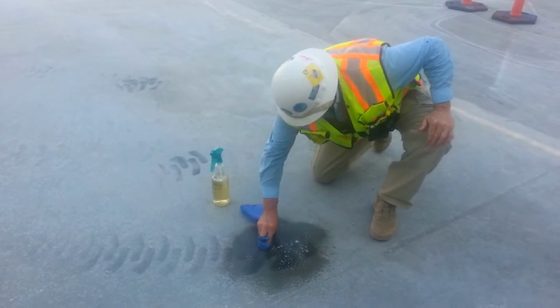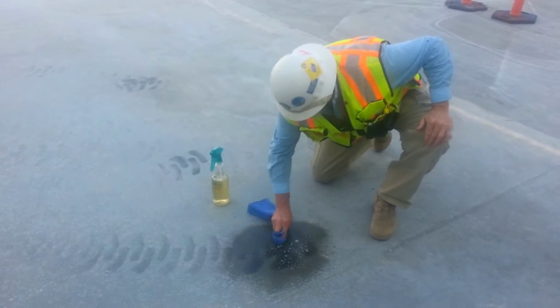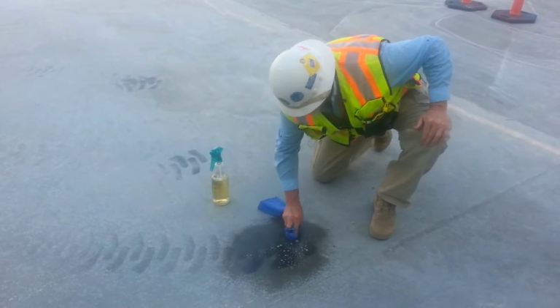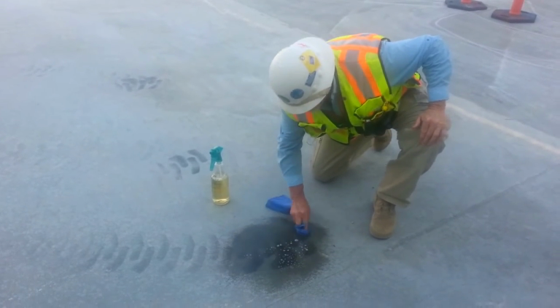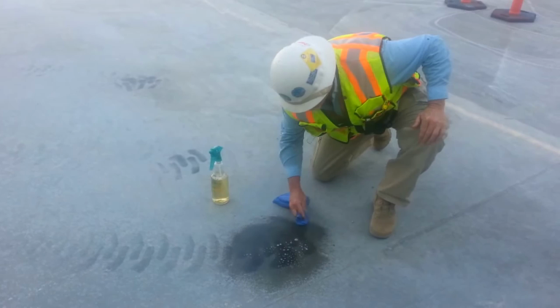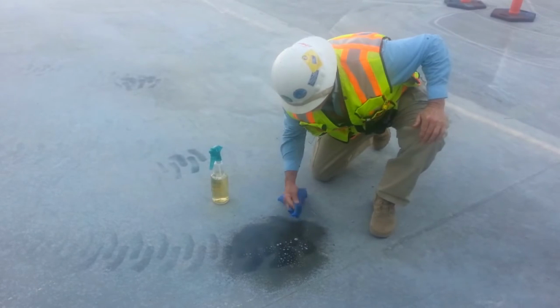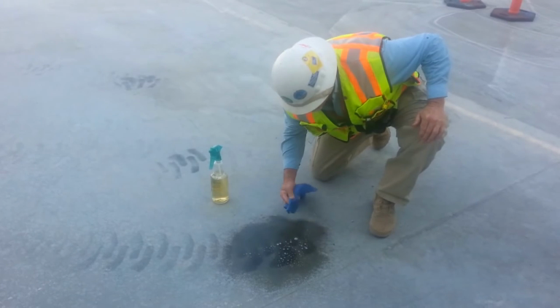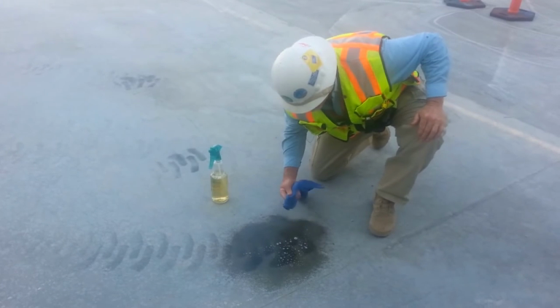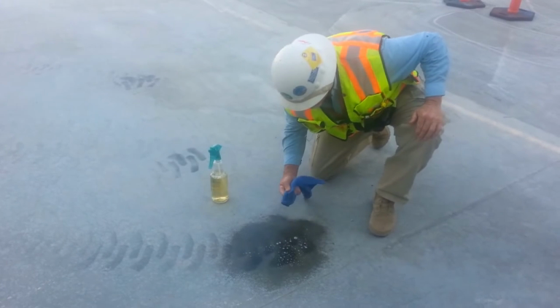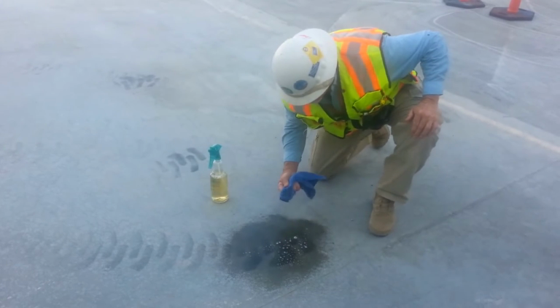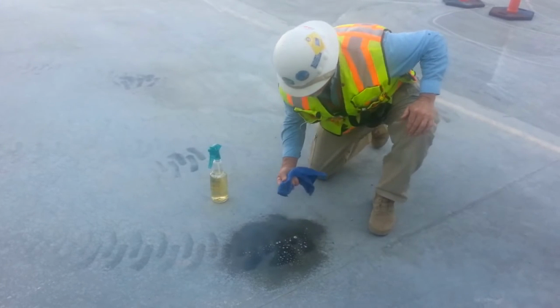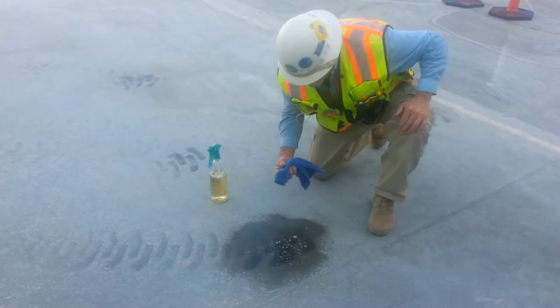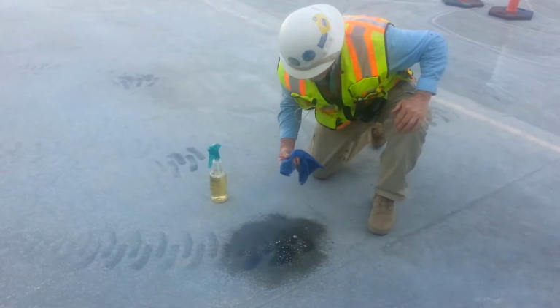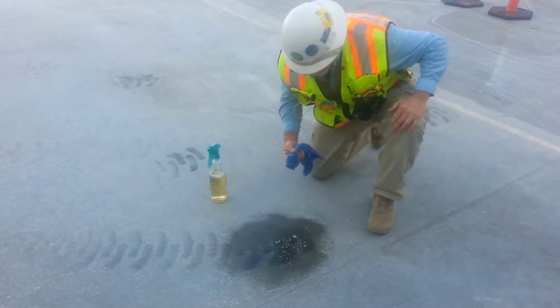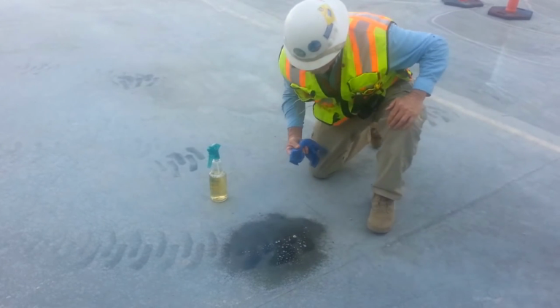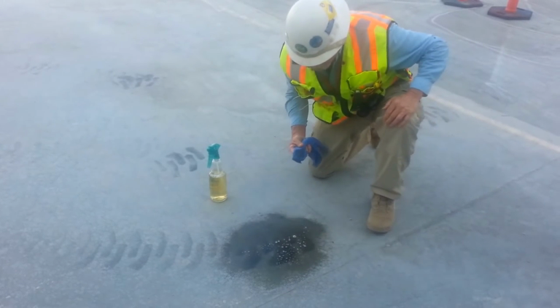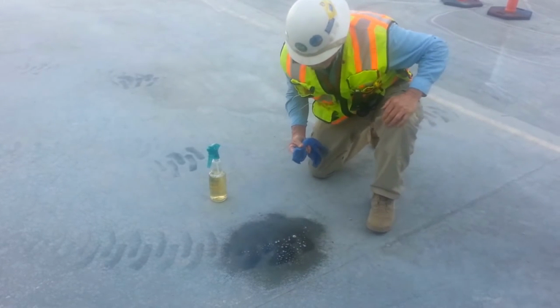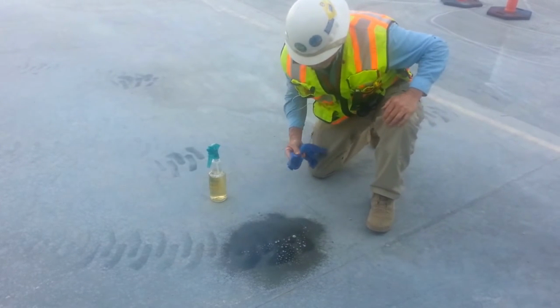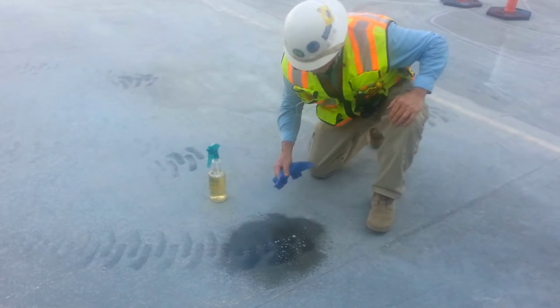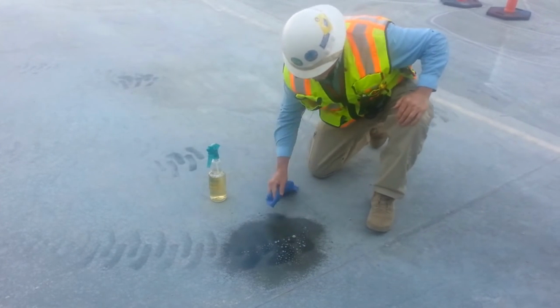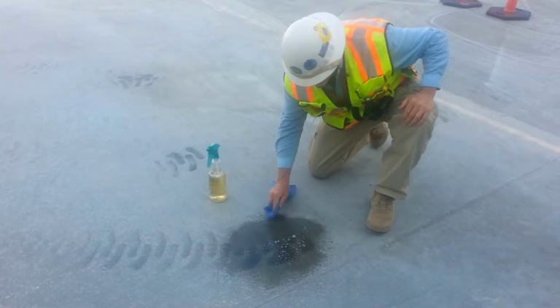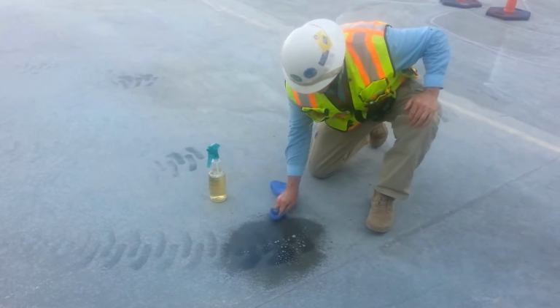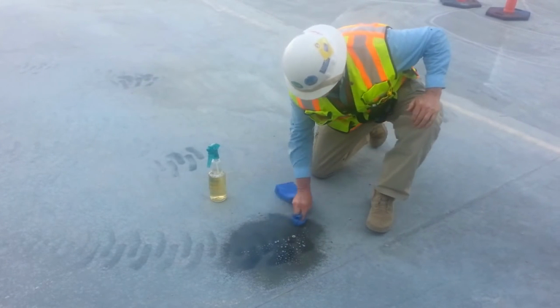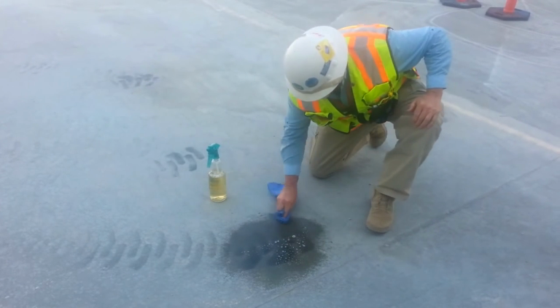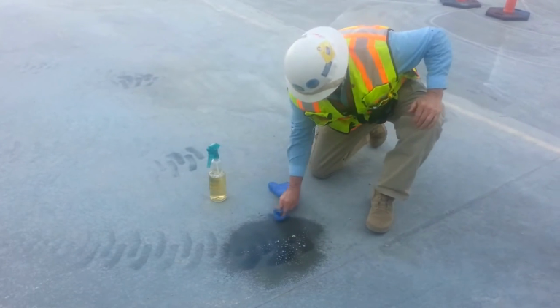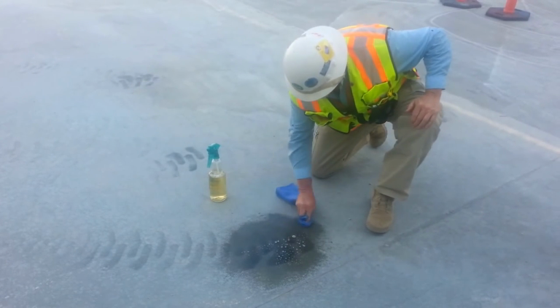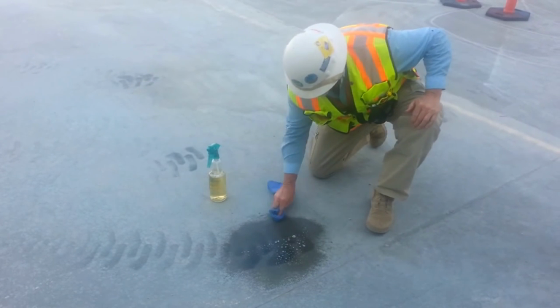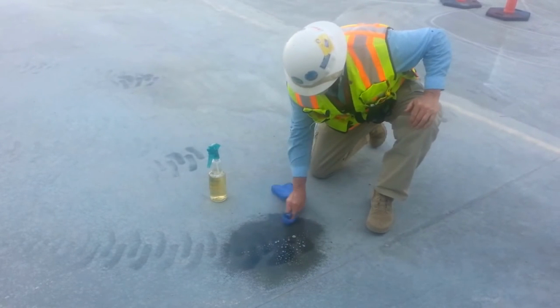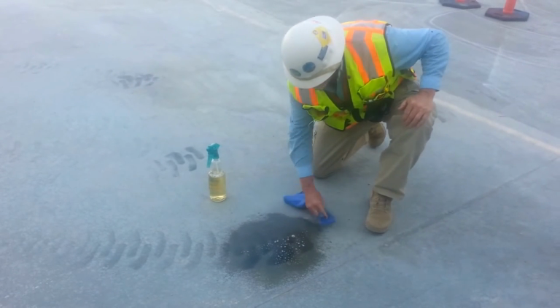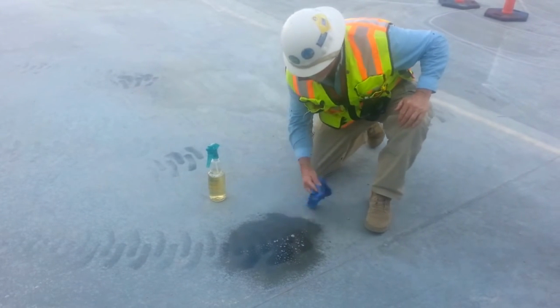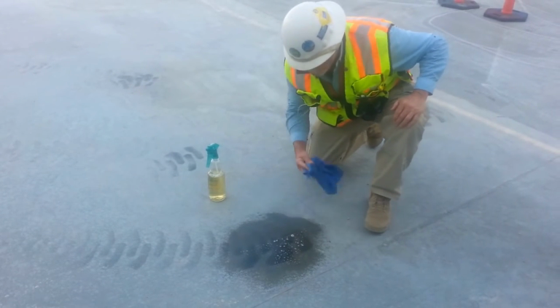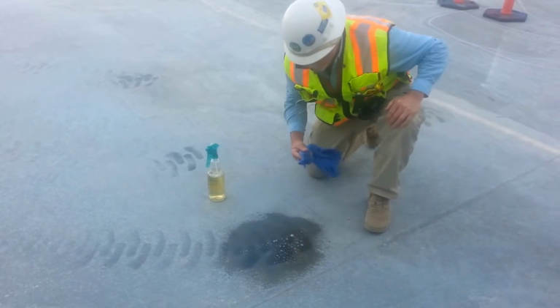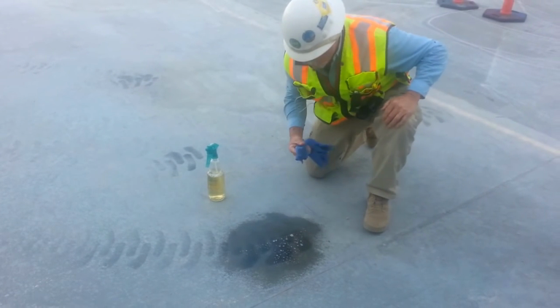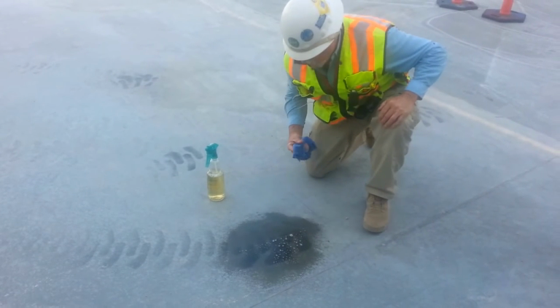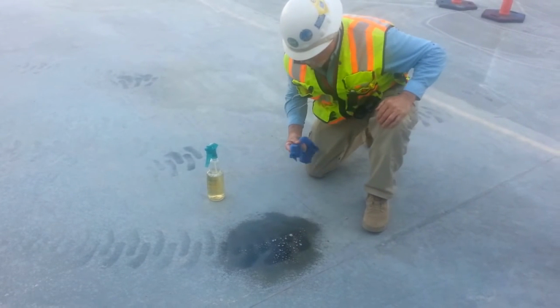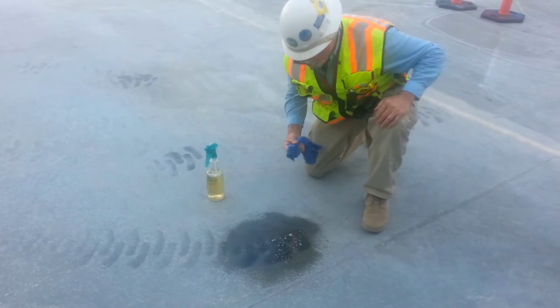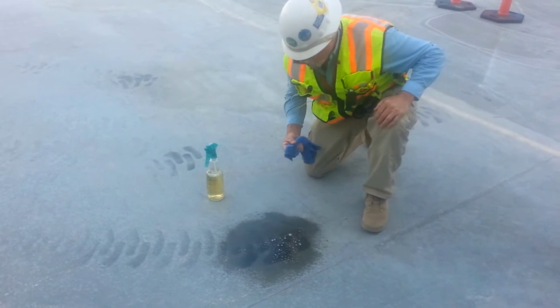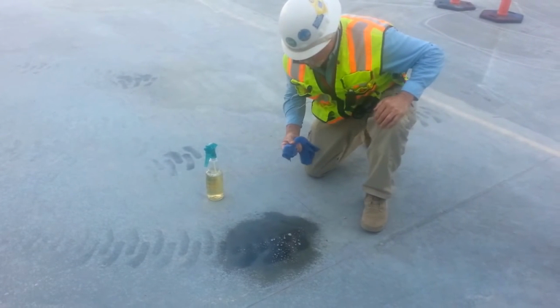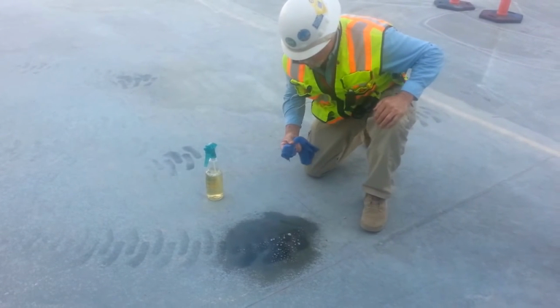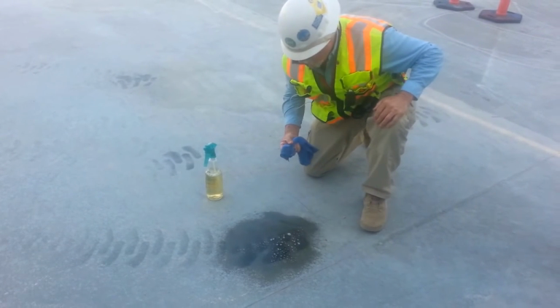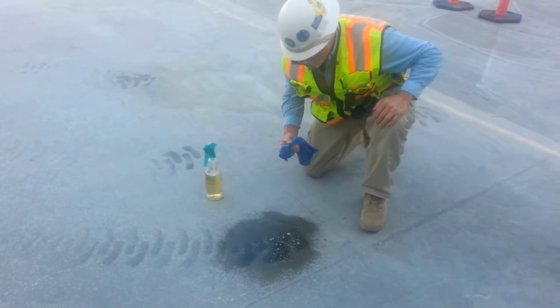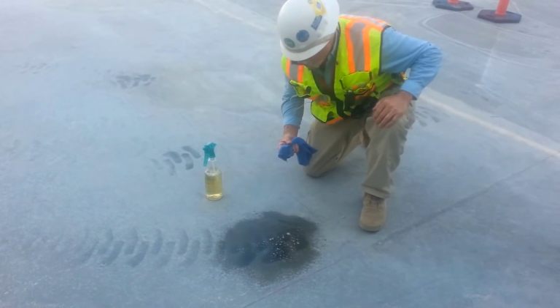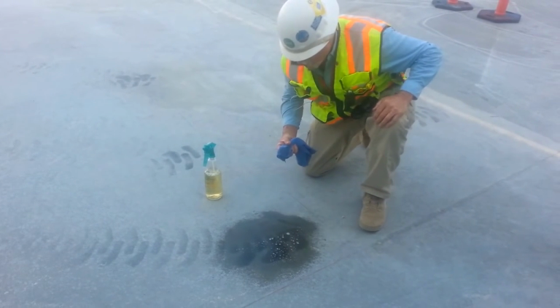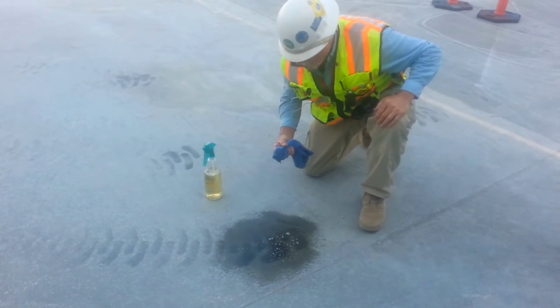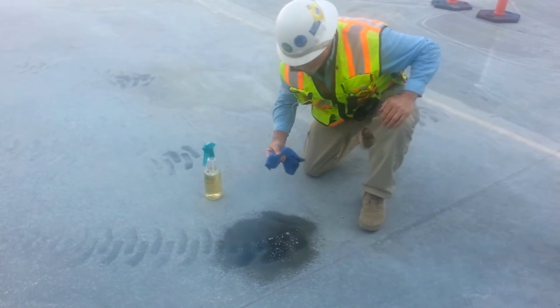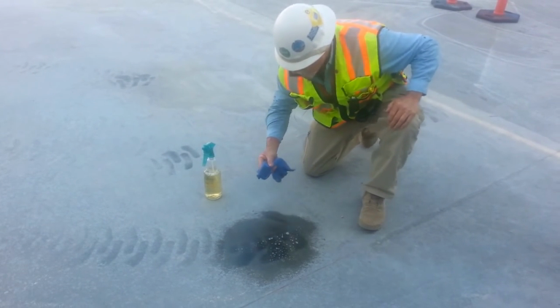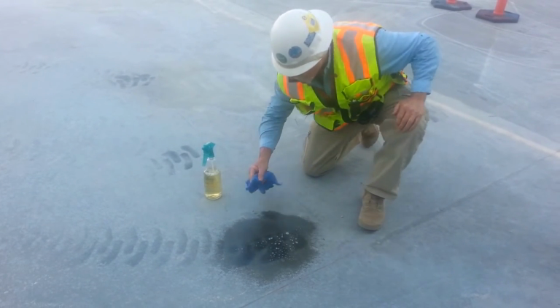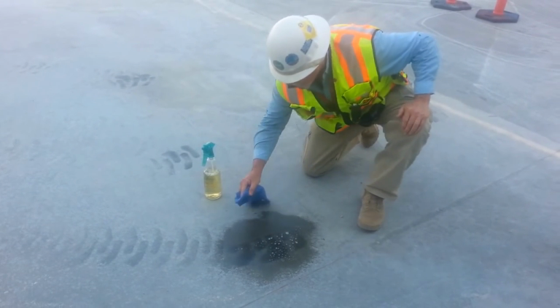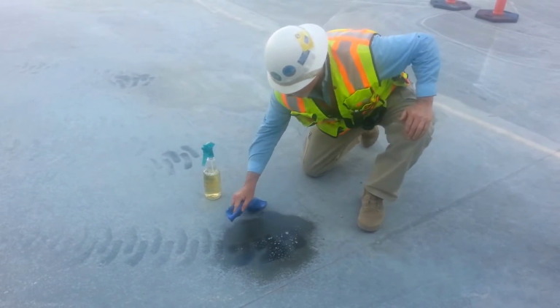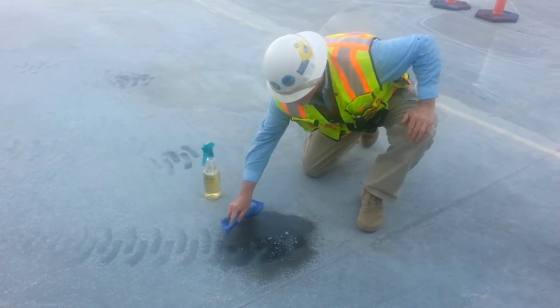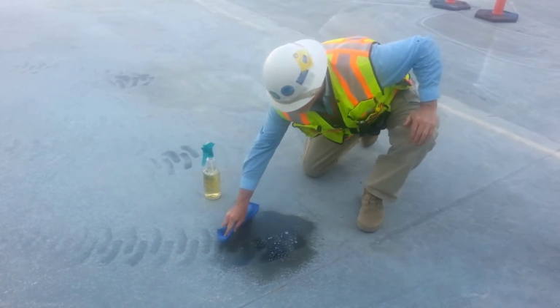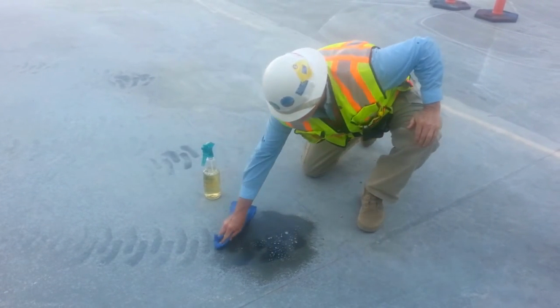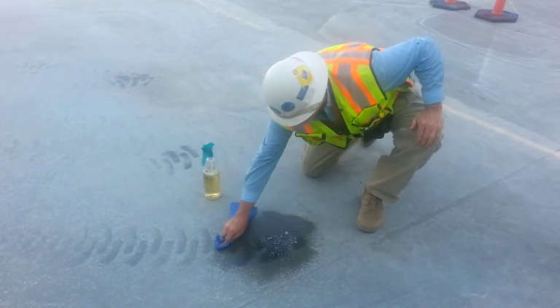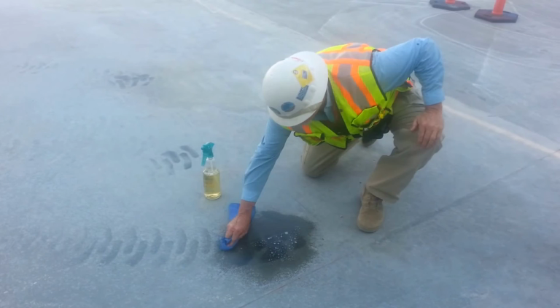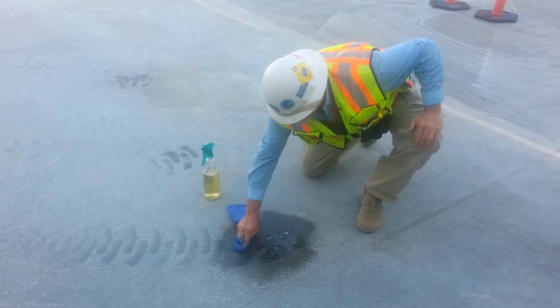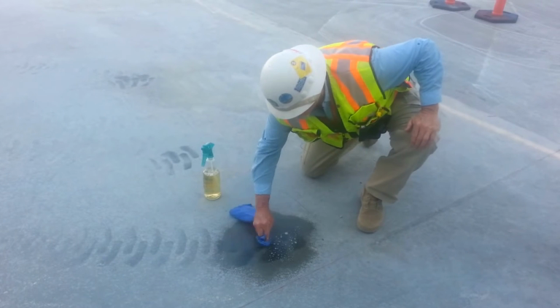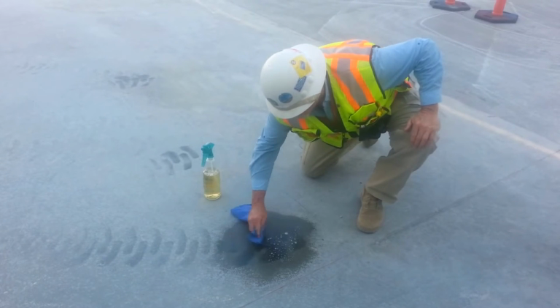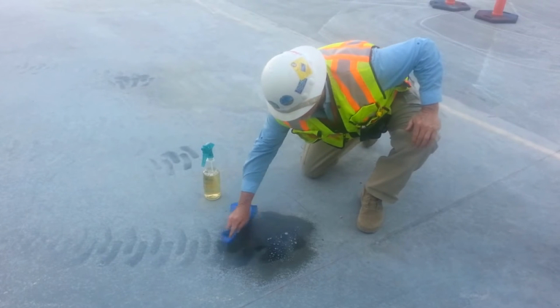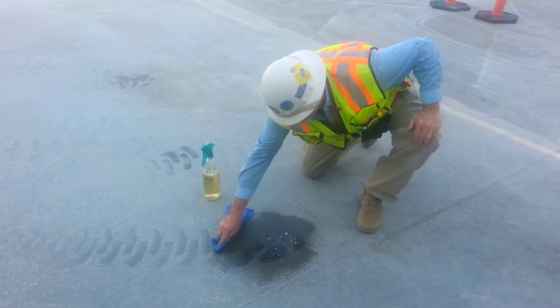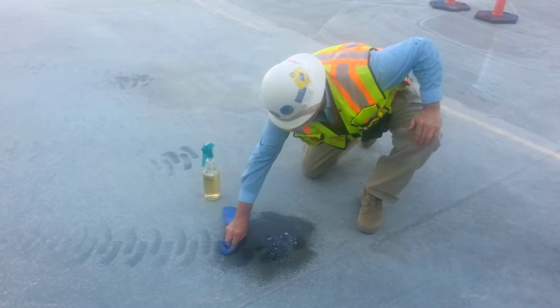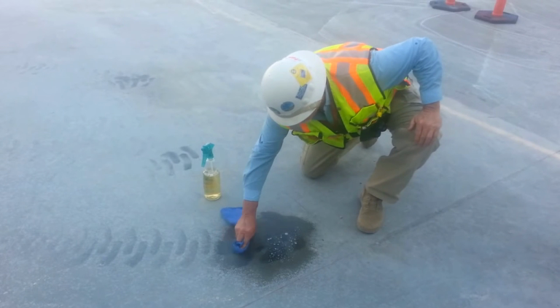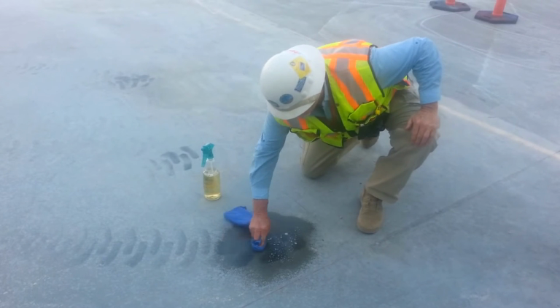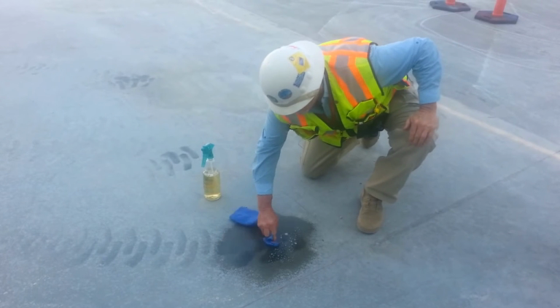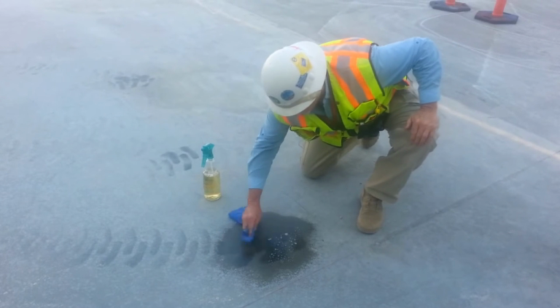We've got some rubber tire scuff marks on the concrete here. We're using a 3-to-1 solution of Clean-O Universal Concentrated Green Cleaner. Just a rag. Didn't leave it set — maybe leave it set a little longer. Looks like it's coming off pretty nice.